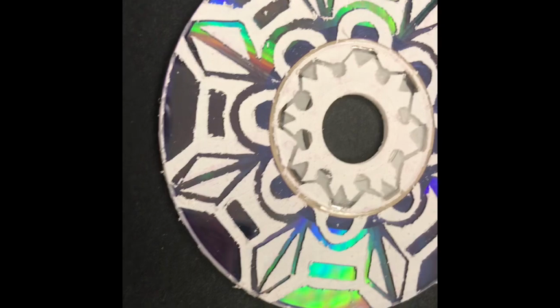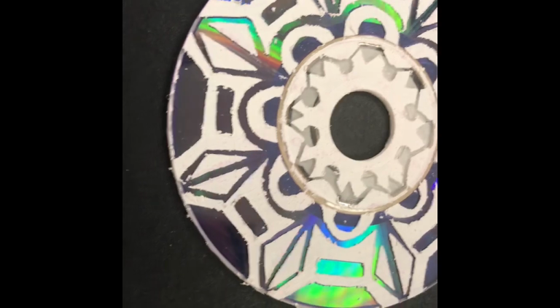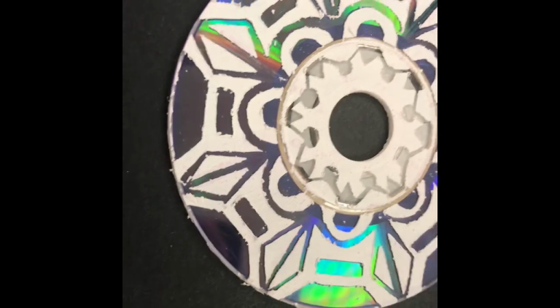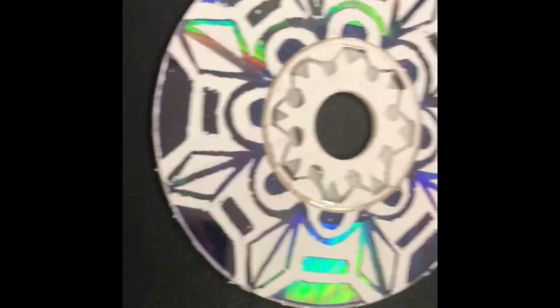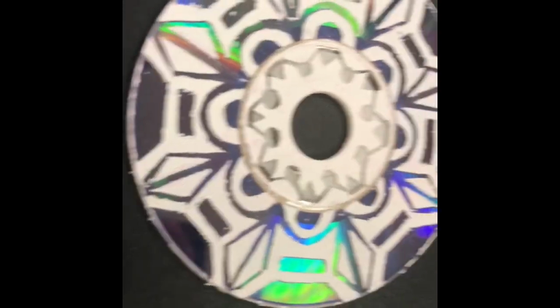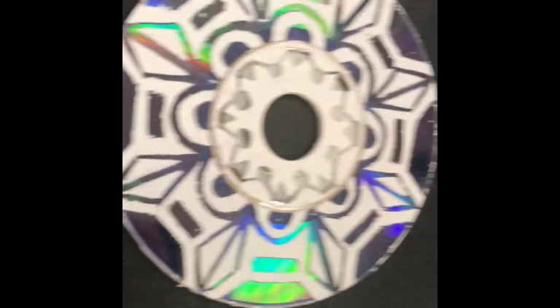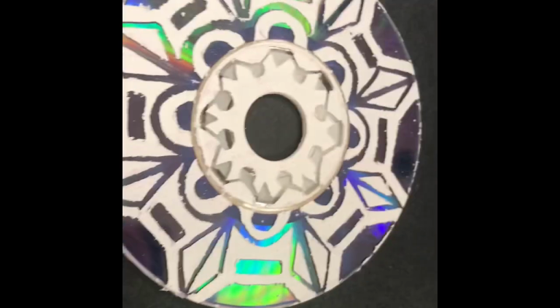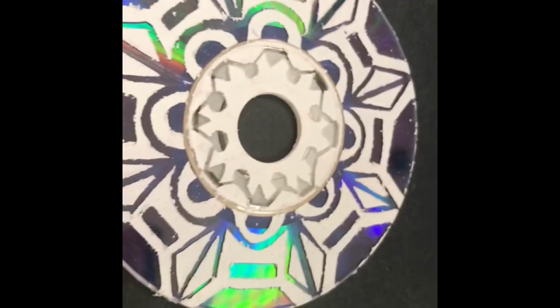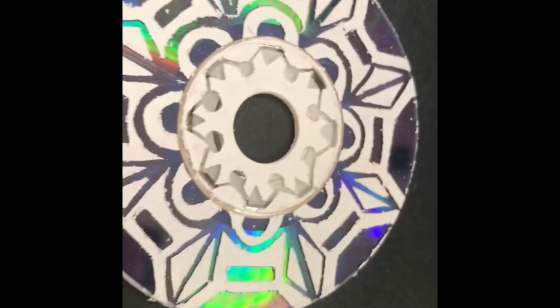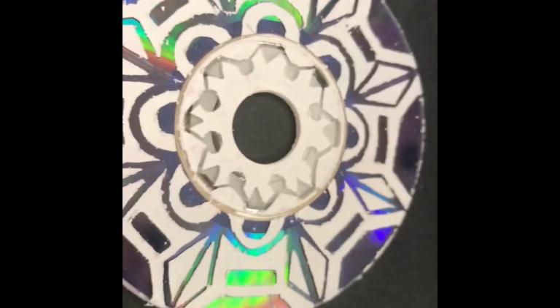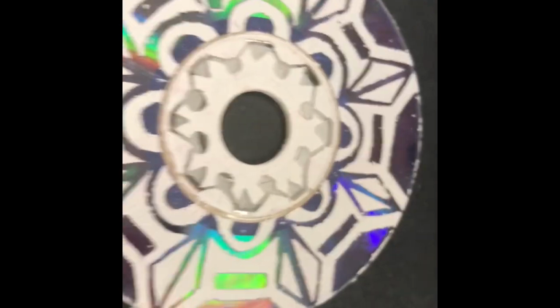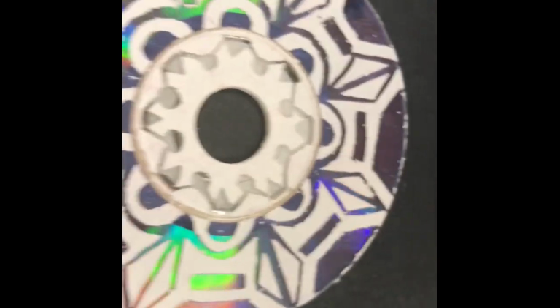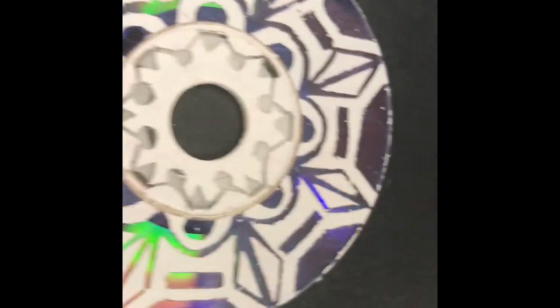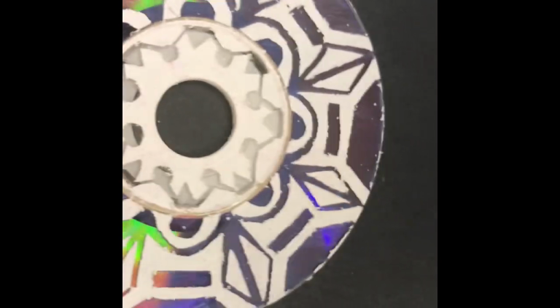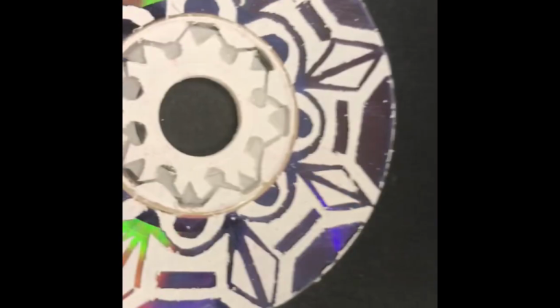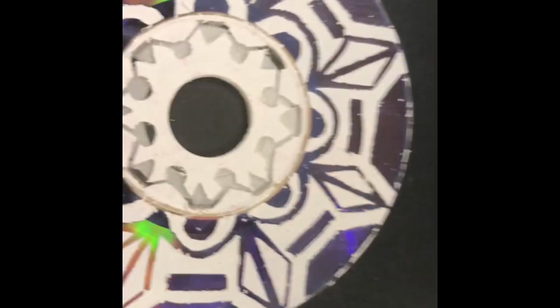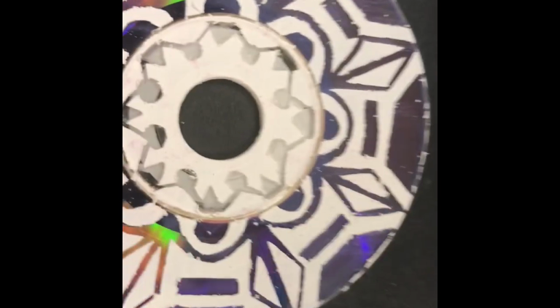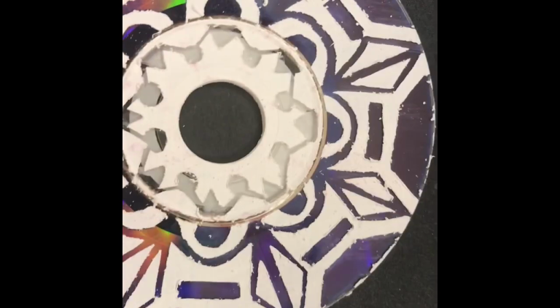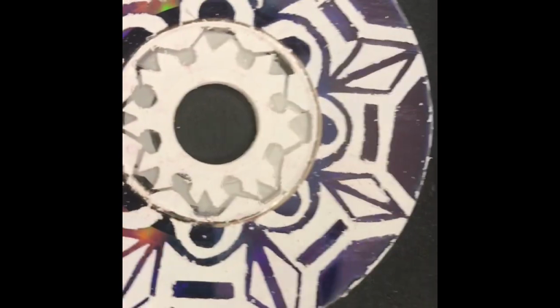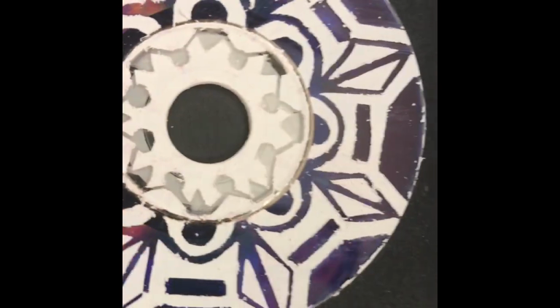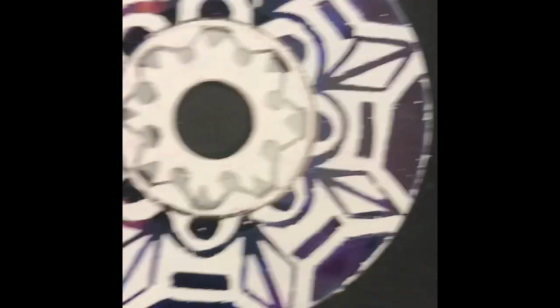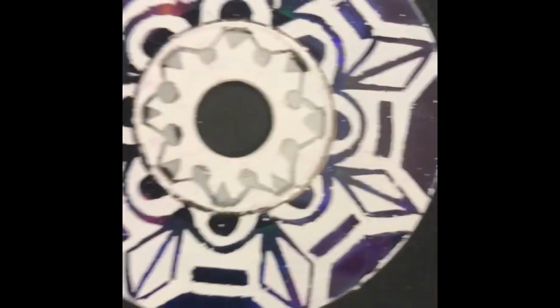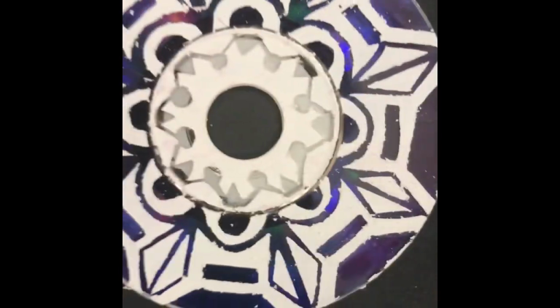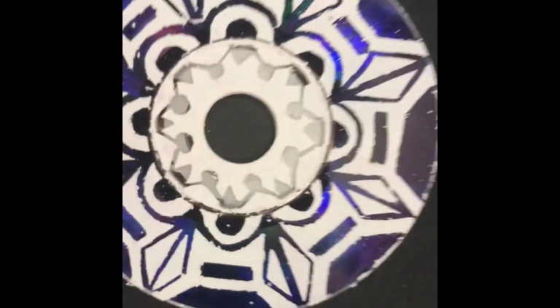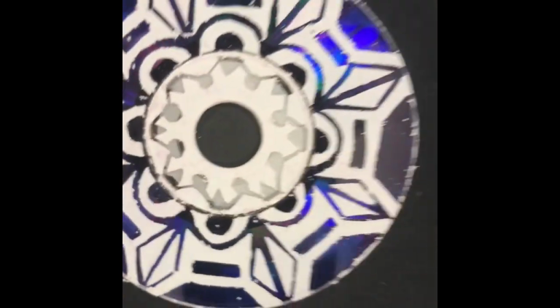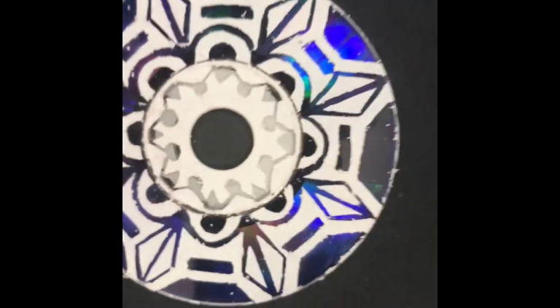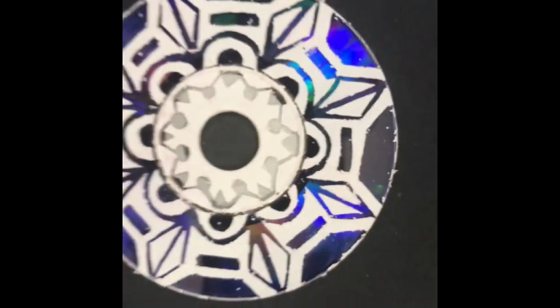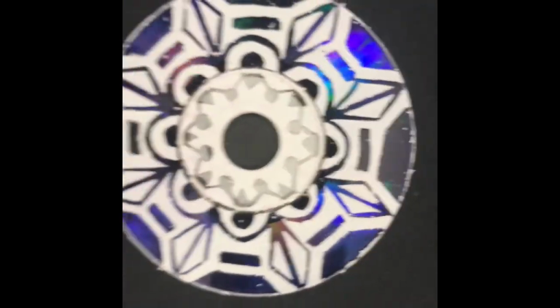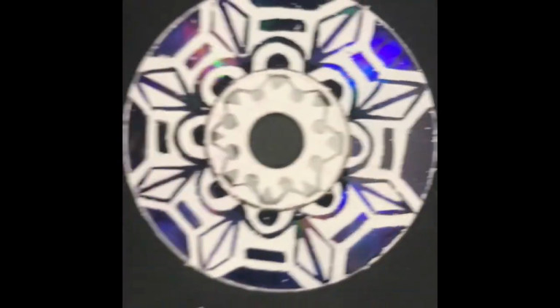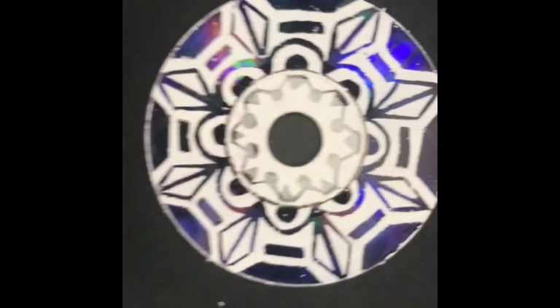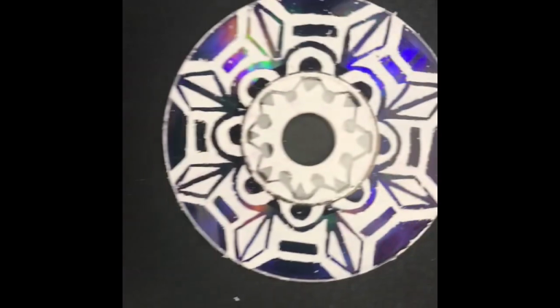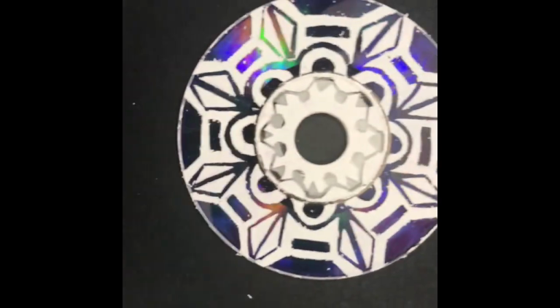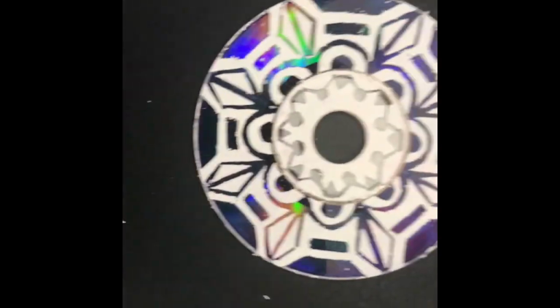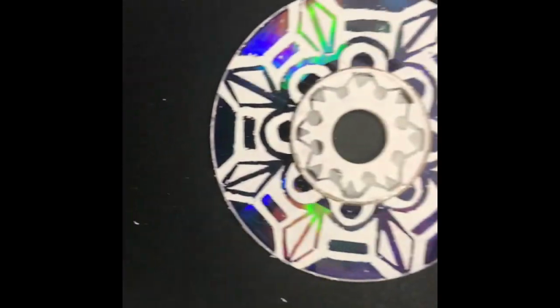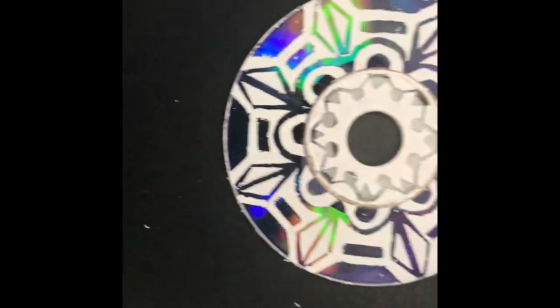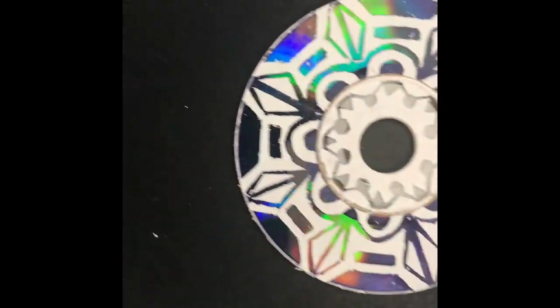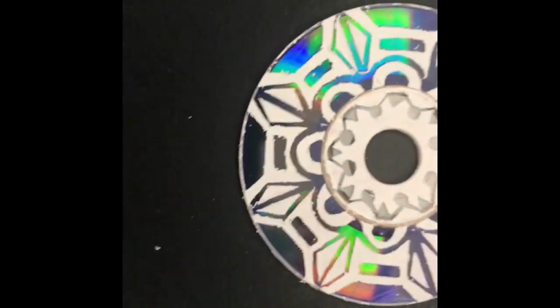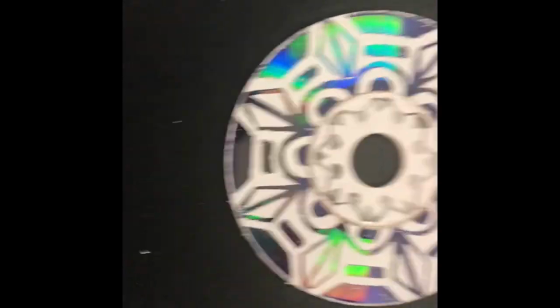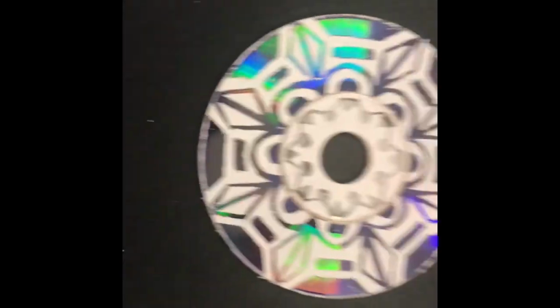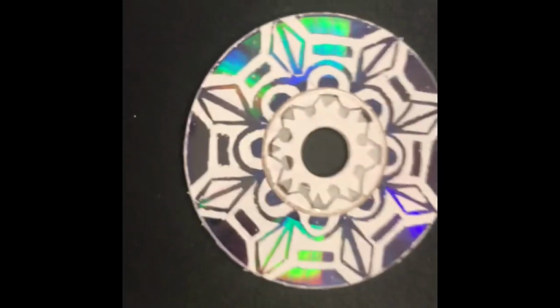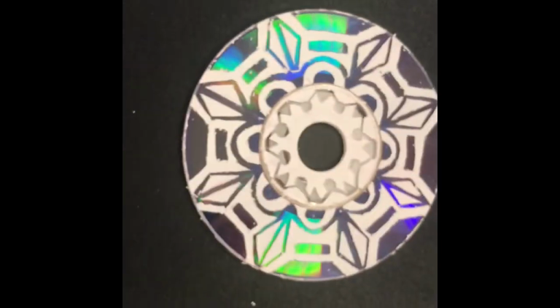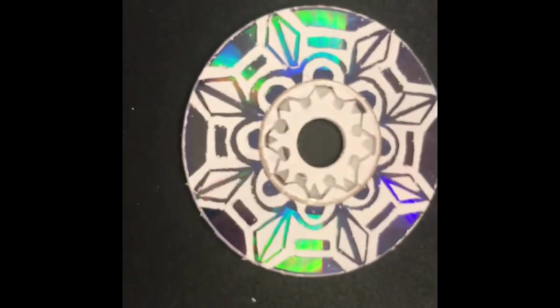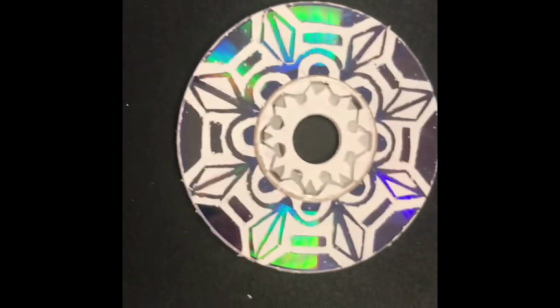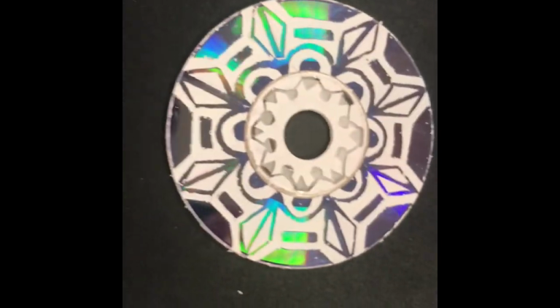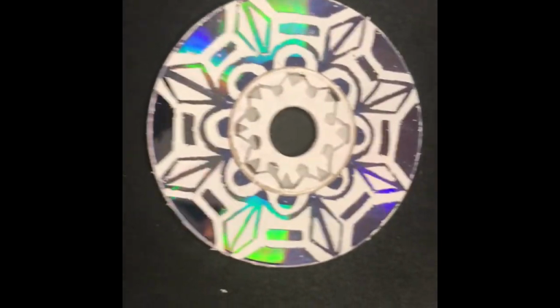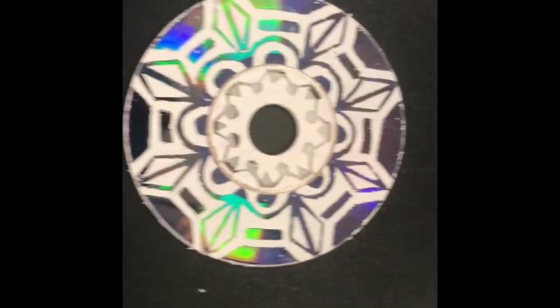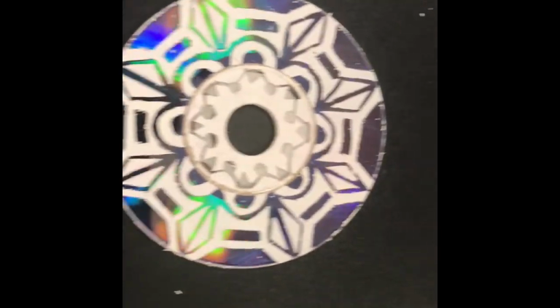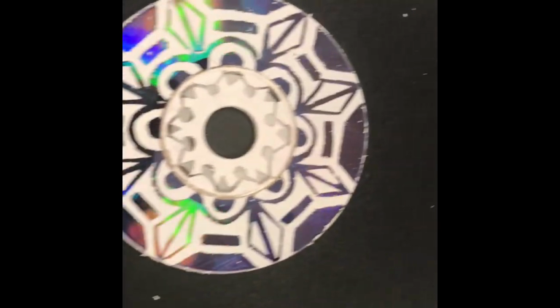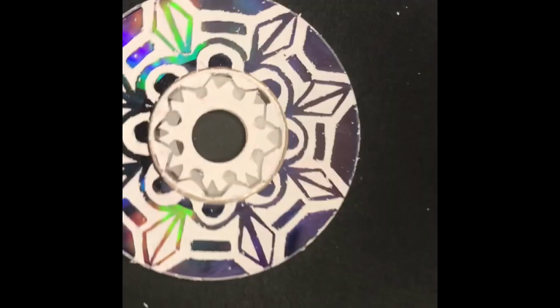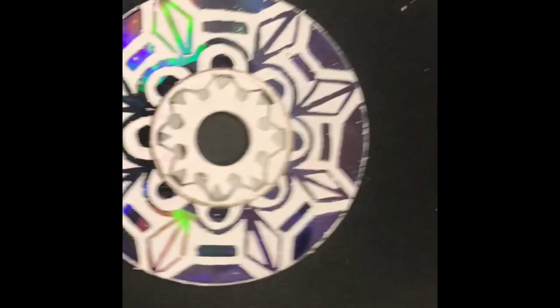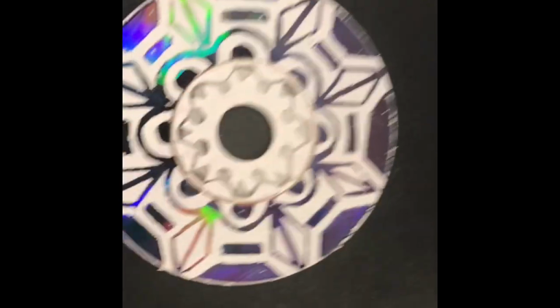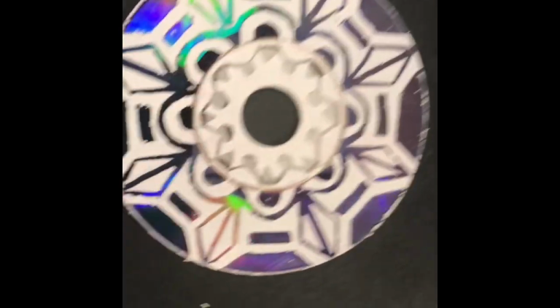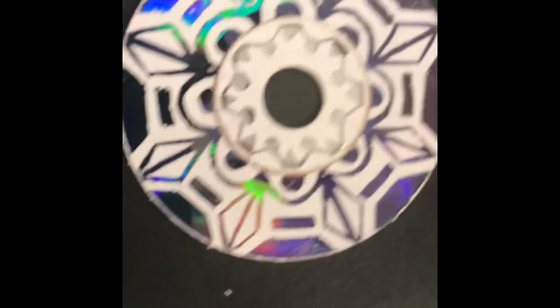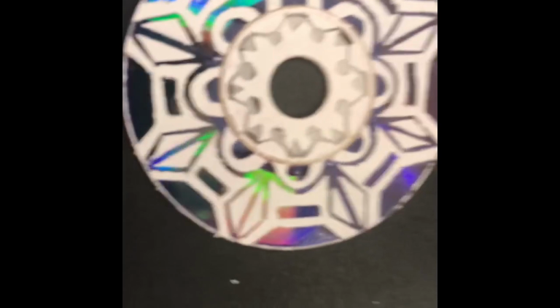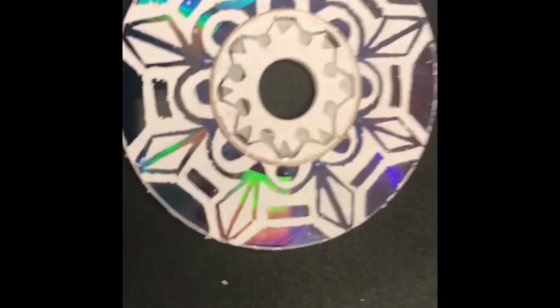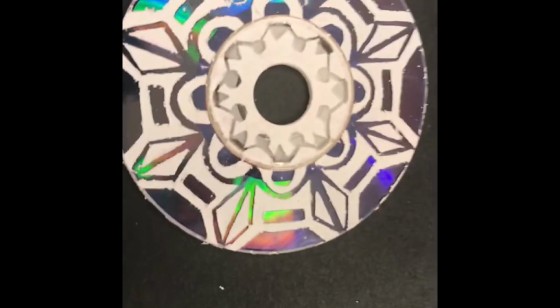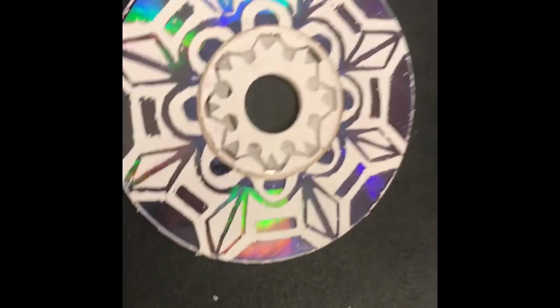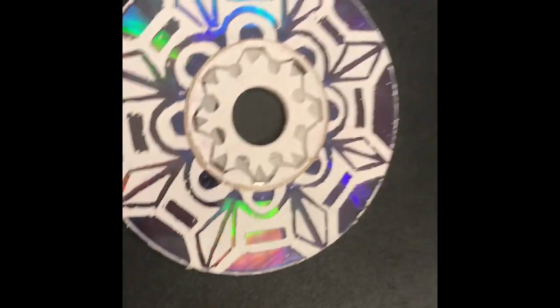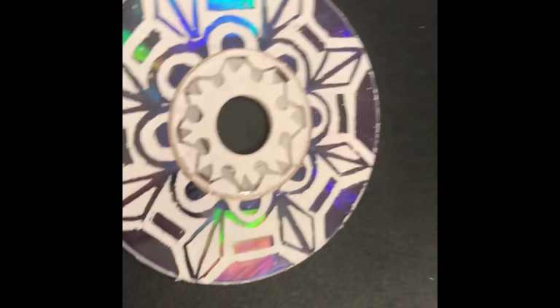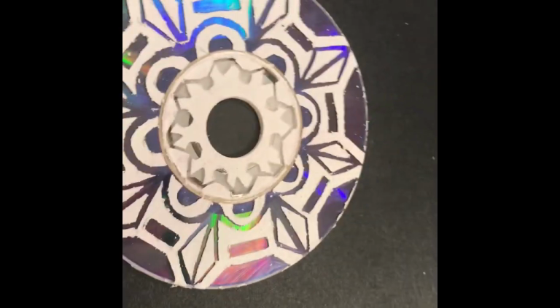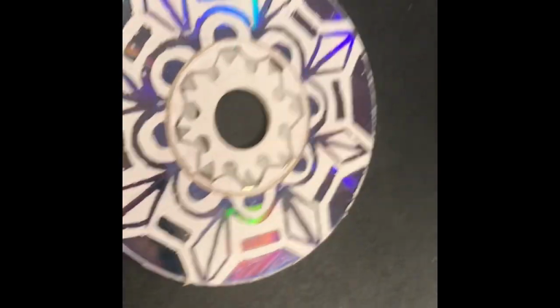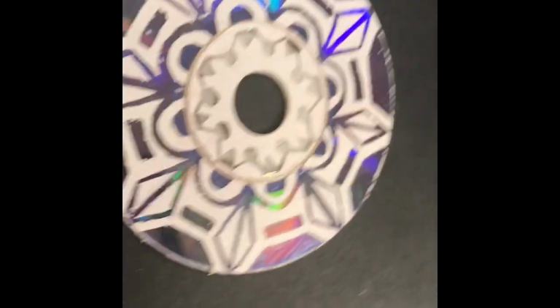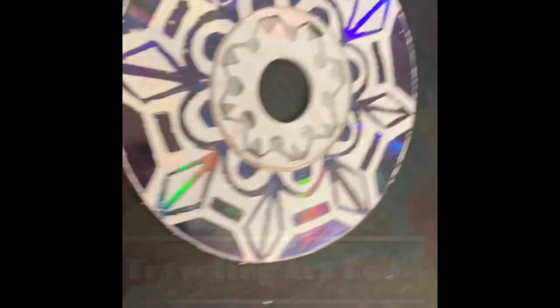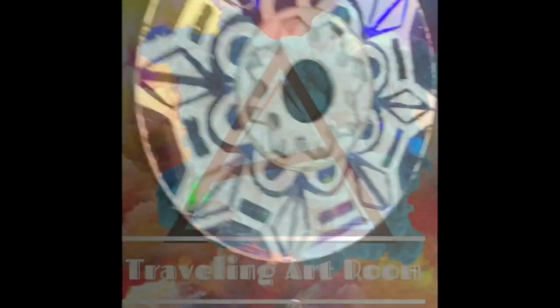How did I make radial balance on a CD disc using scratch art? I'll show you how I did this in the next clip.